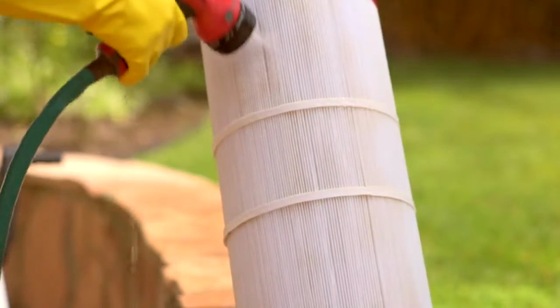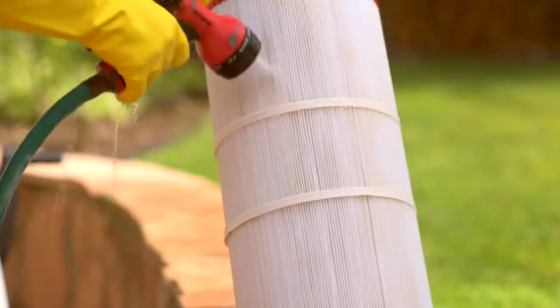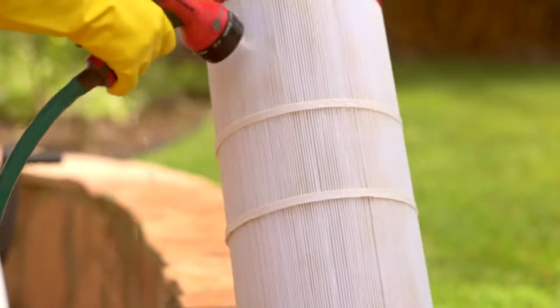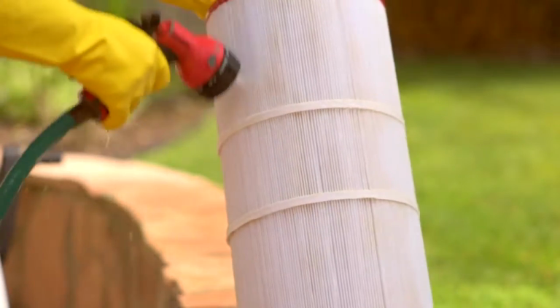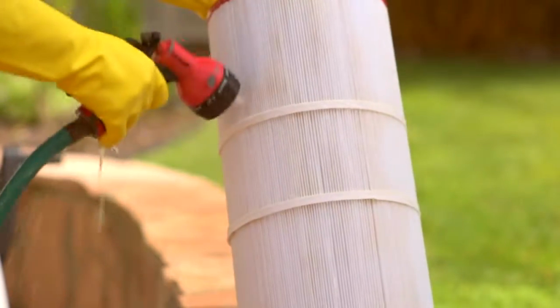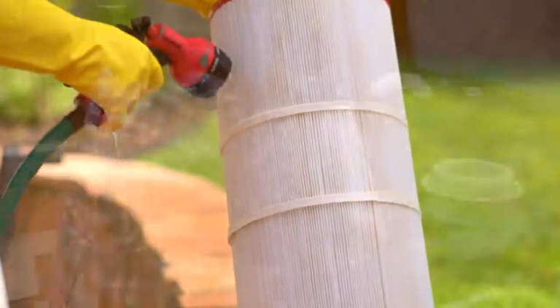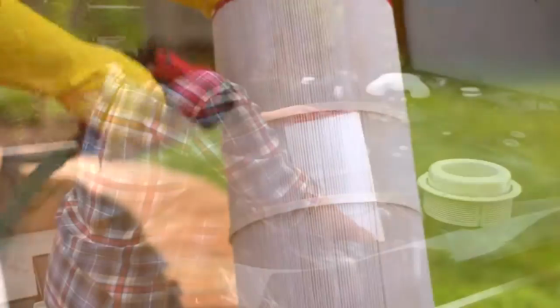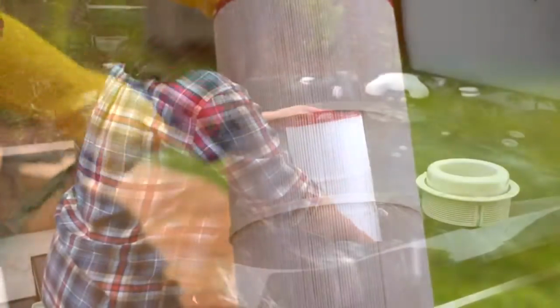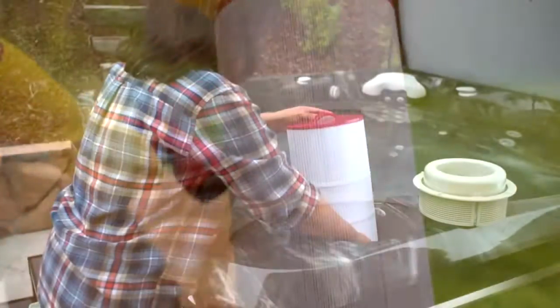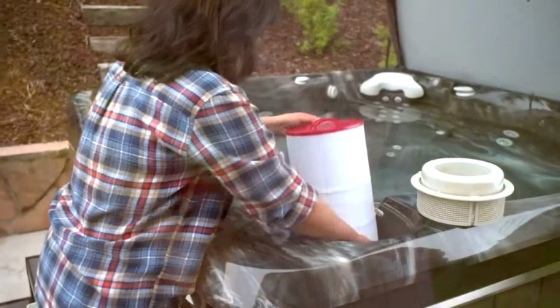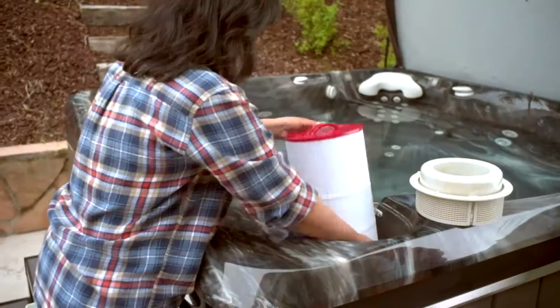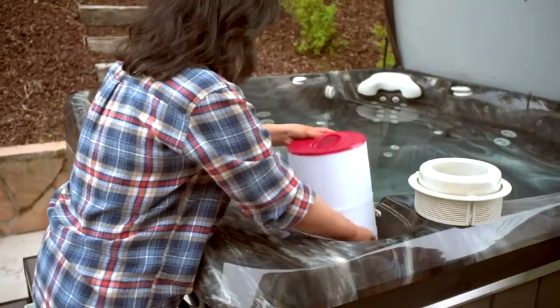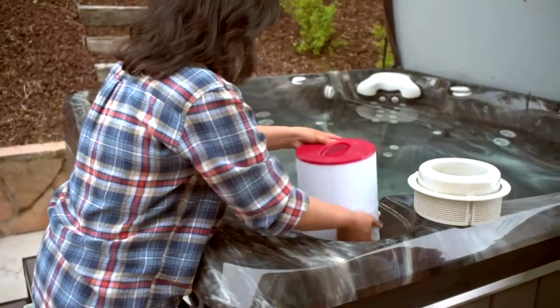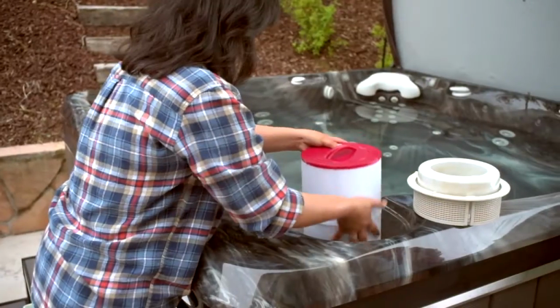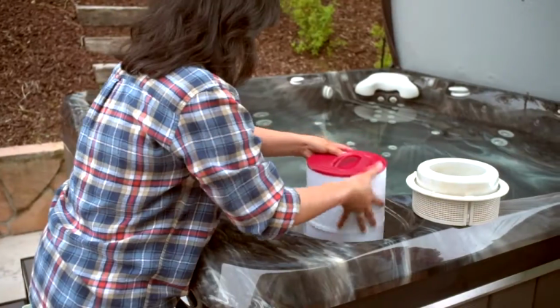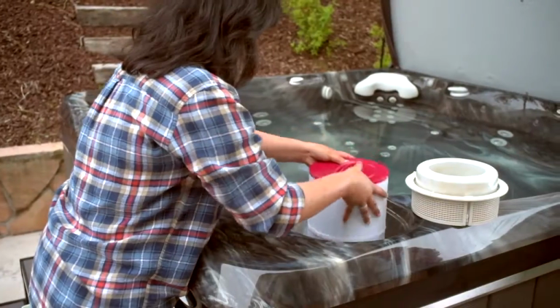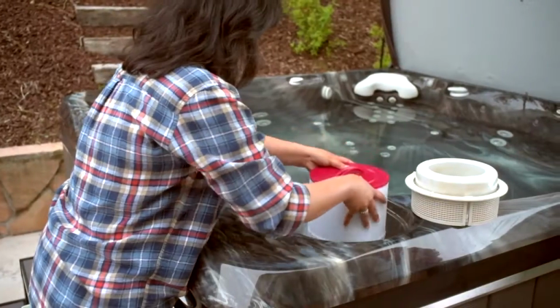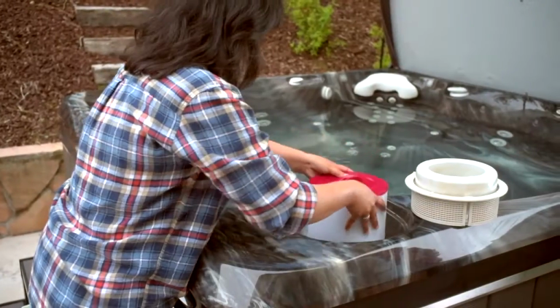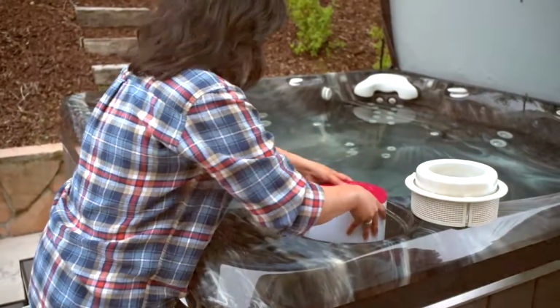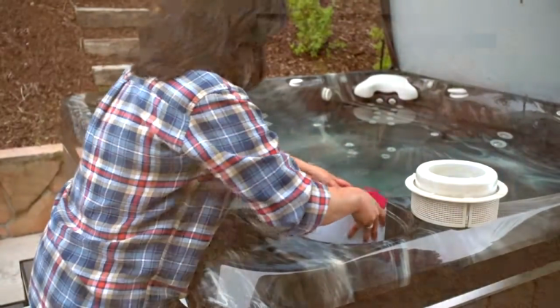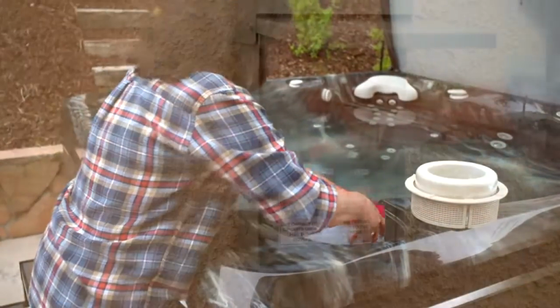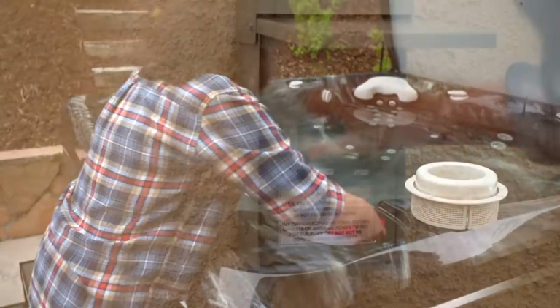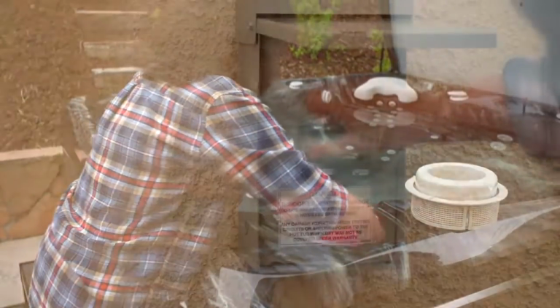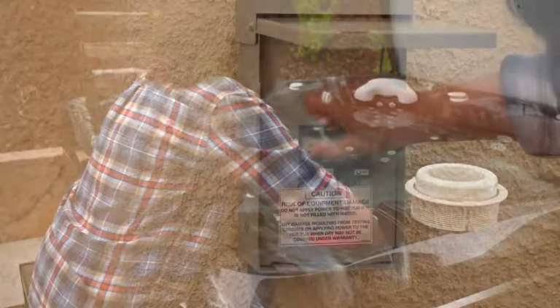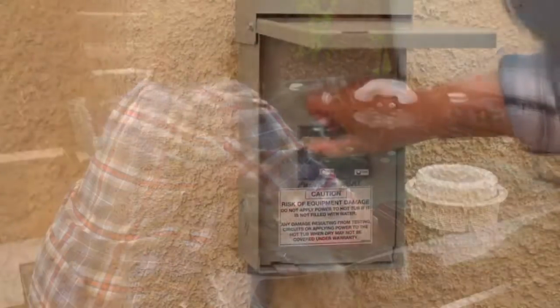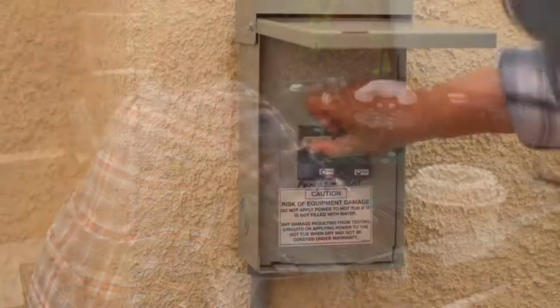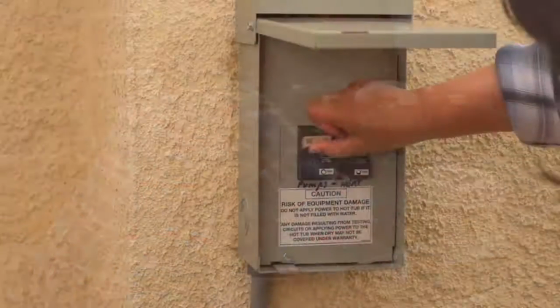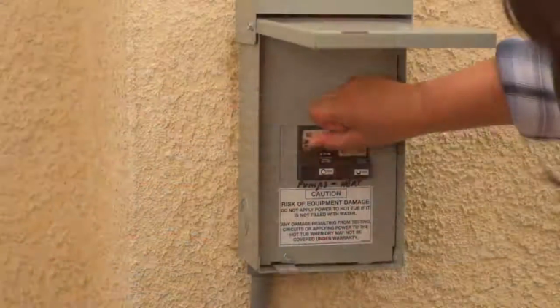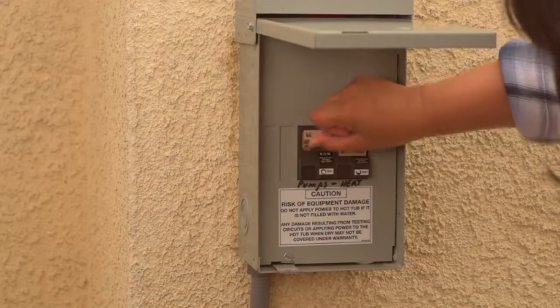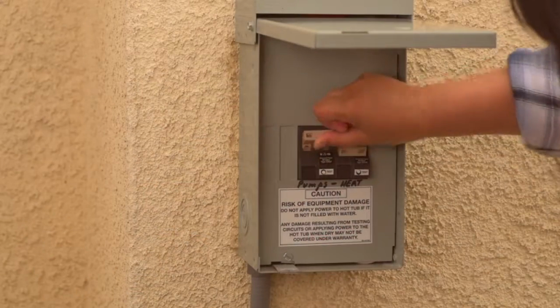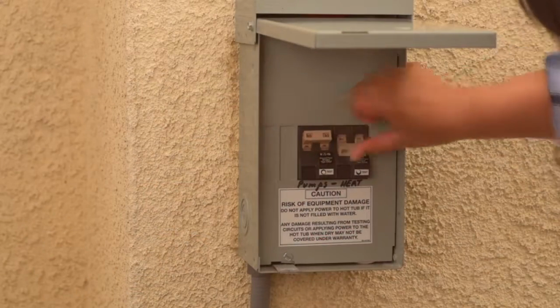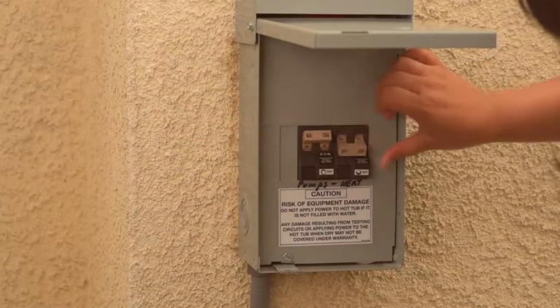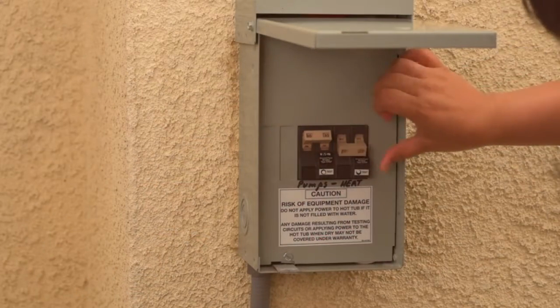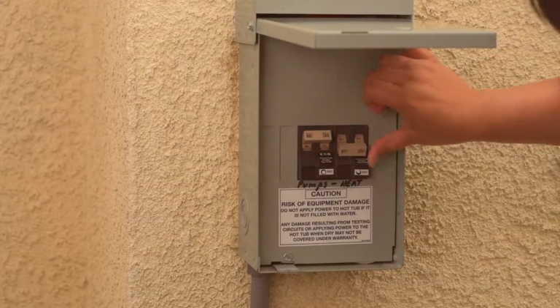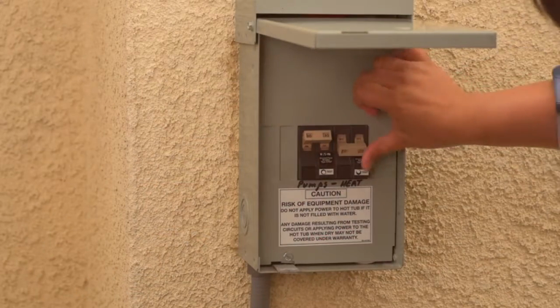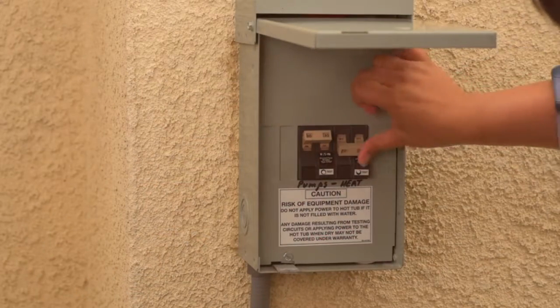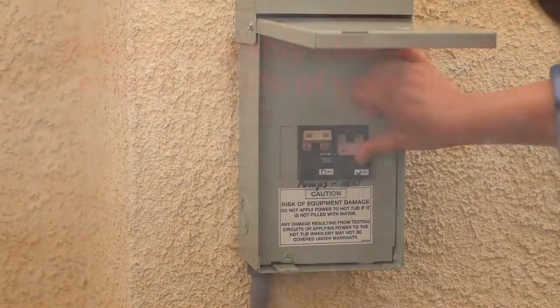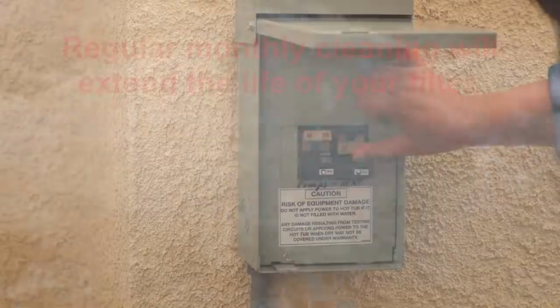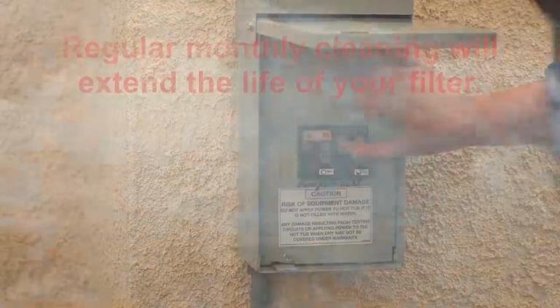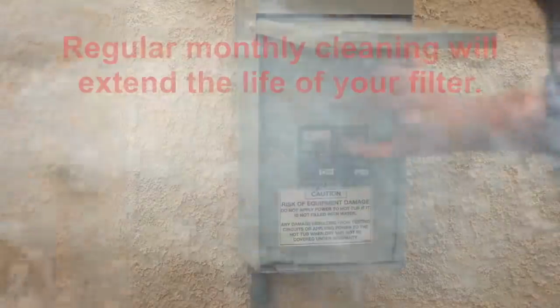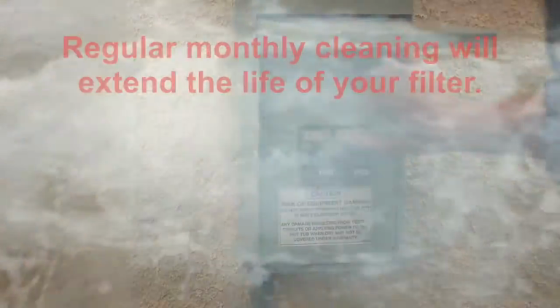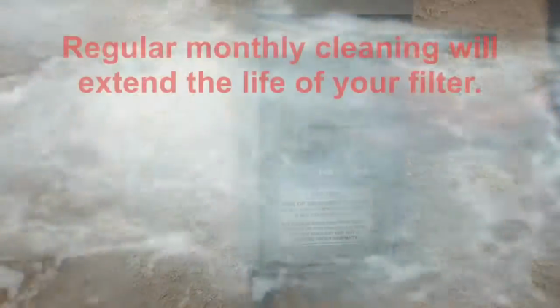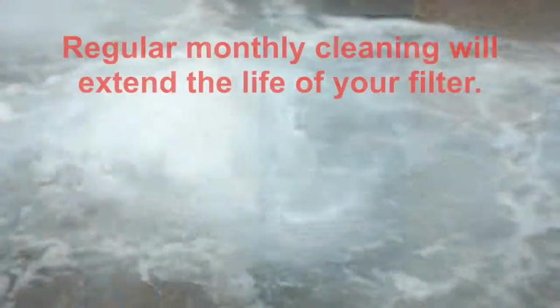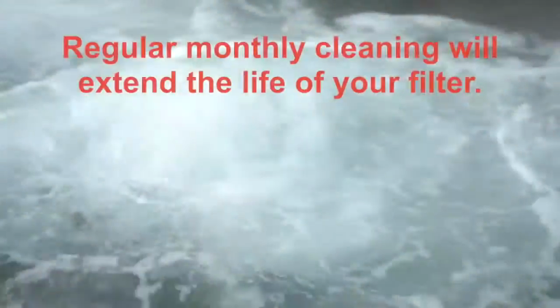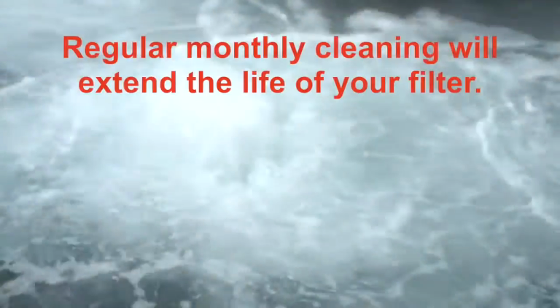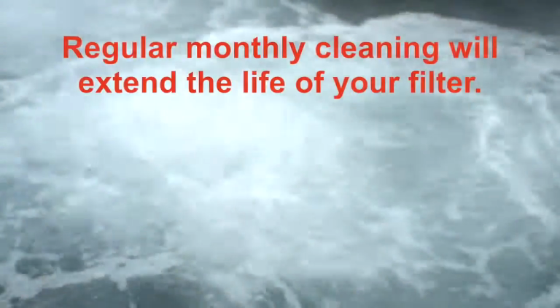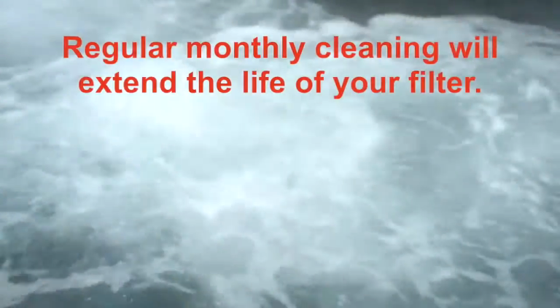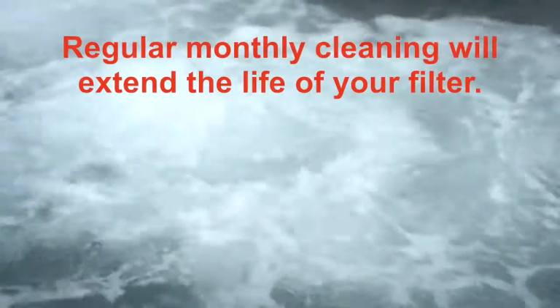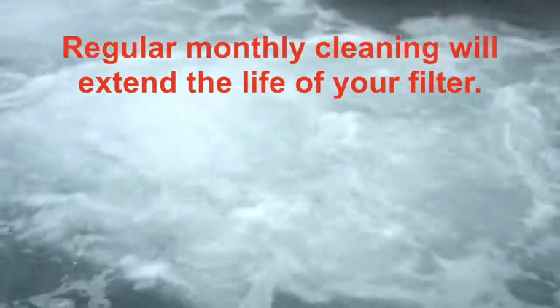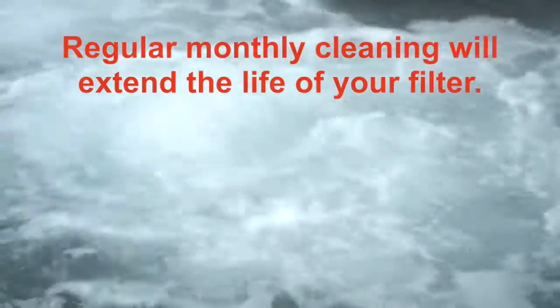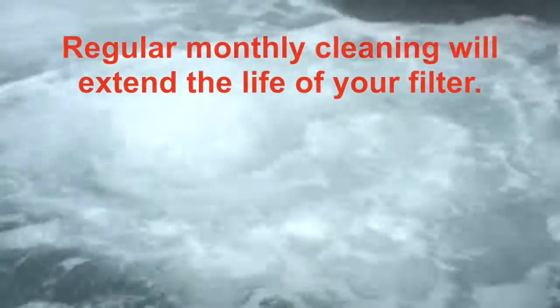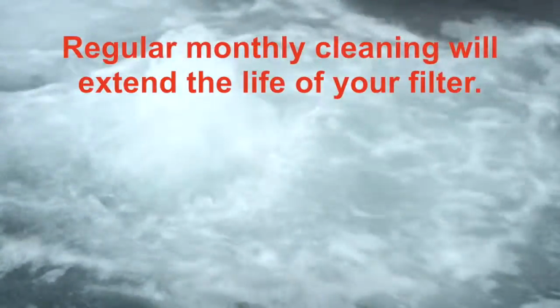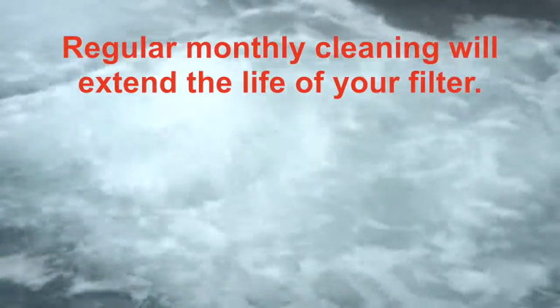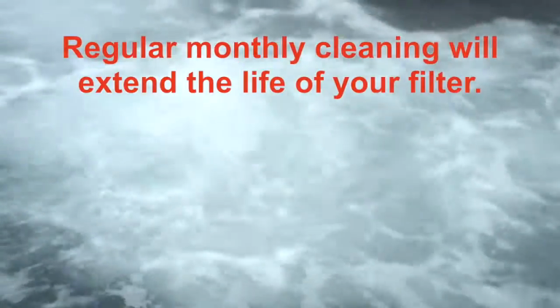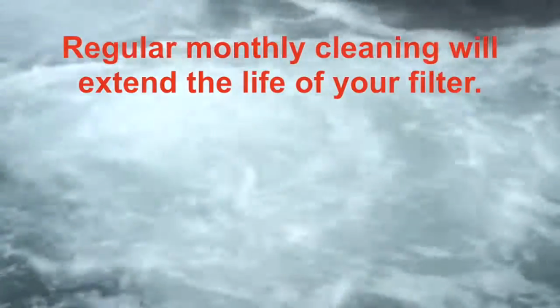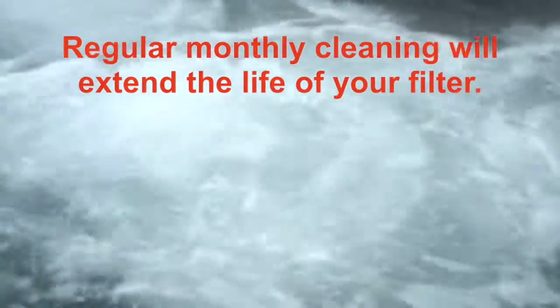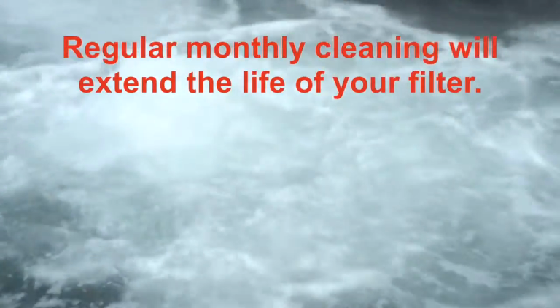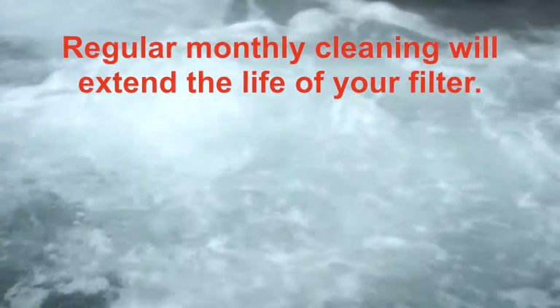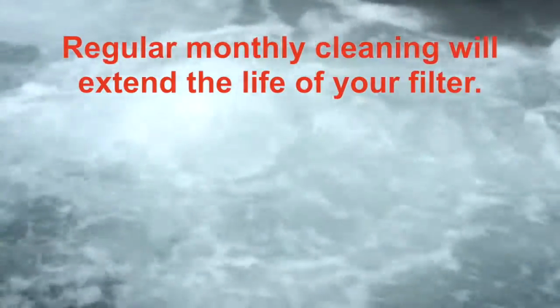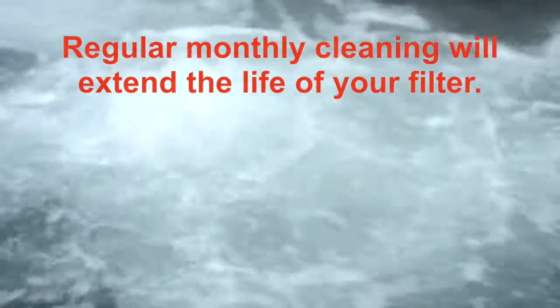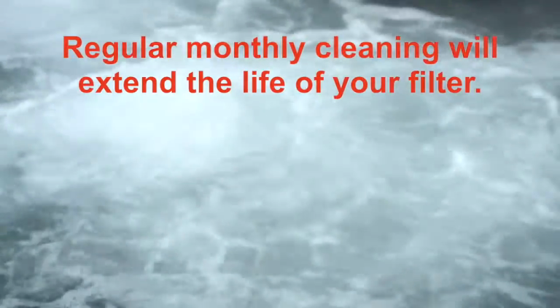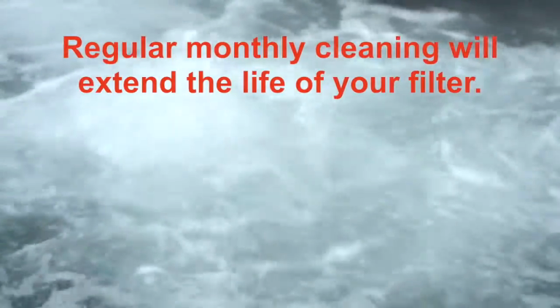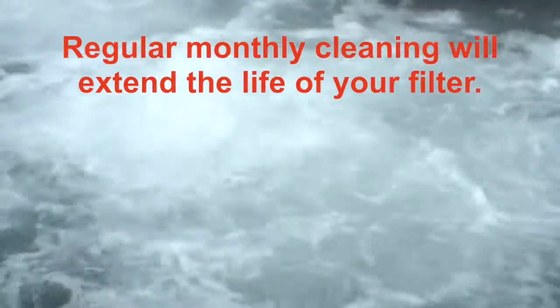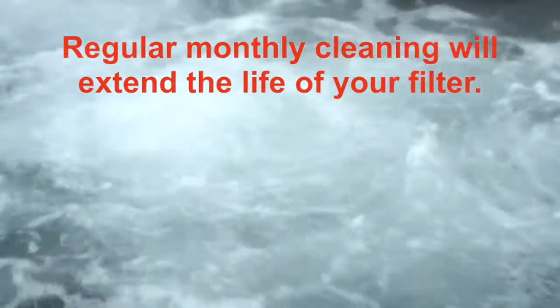Now replace the filter and turn the power back on. Regular monthly cleaning will extend the life of your filter.